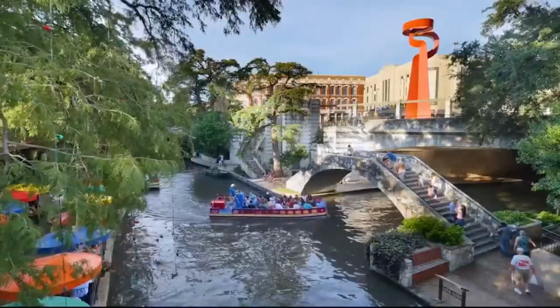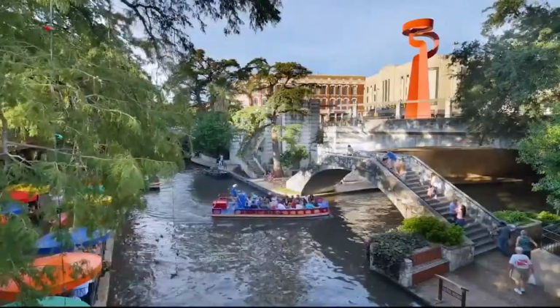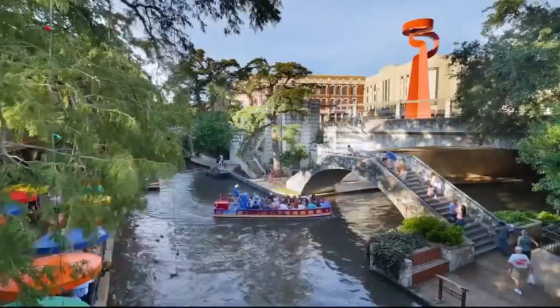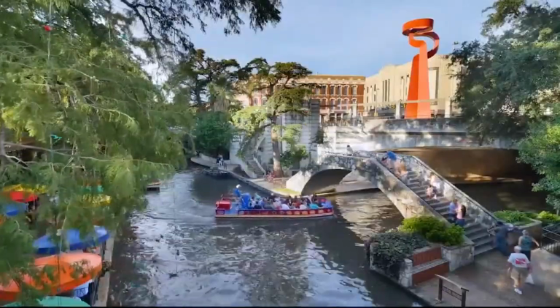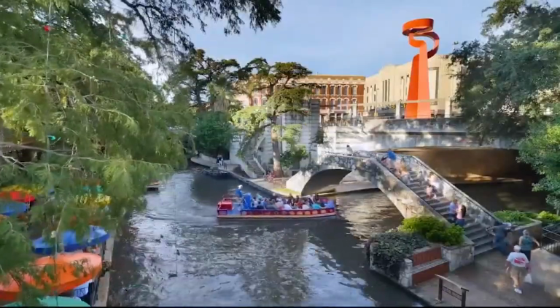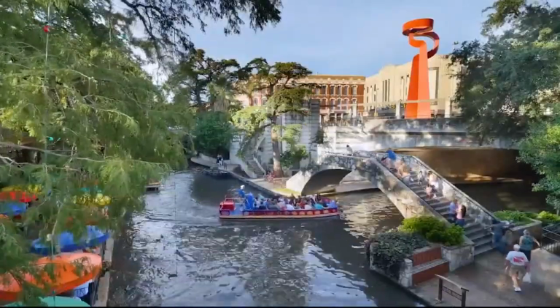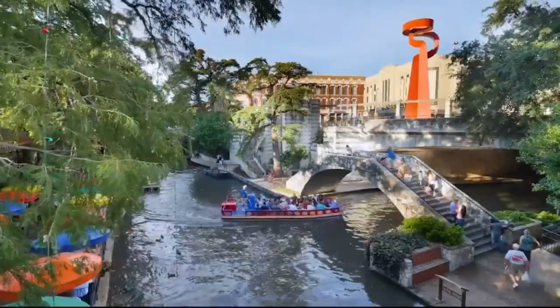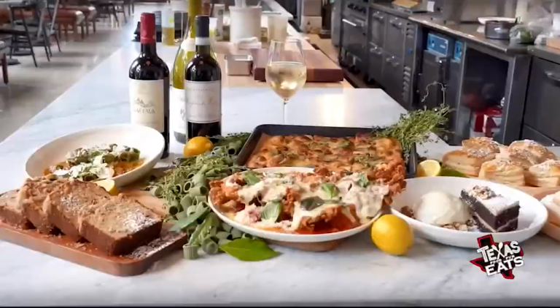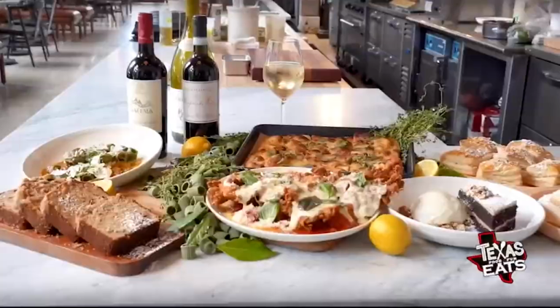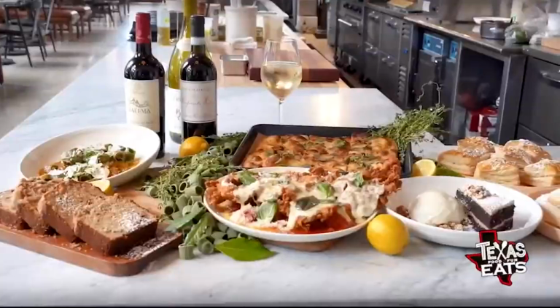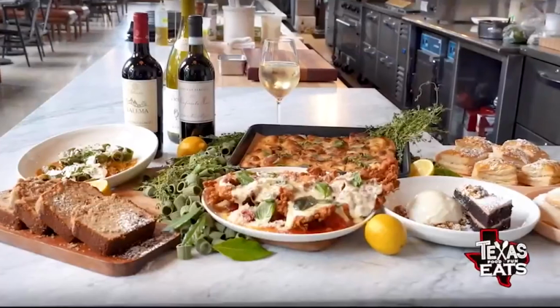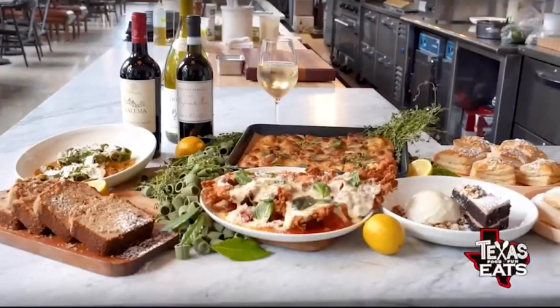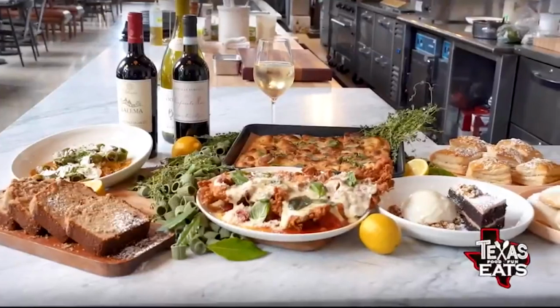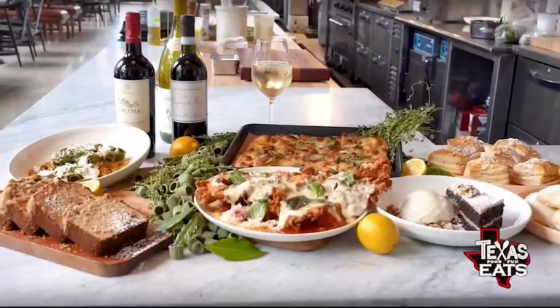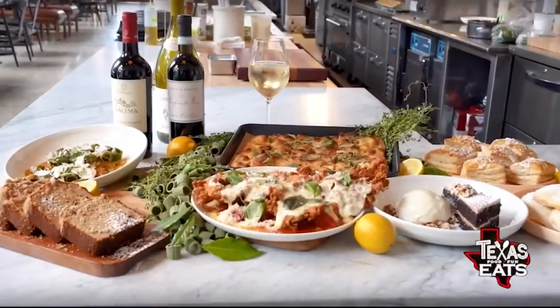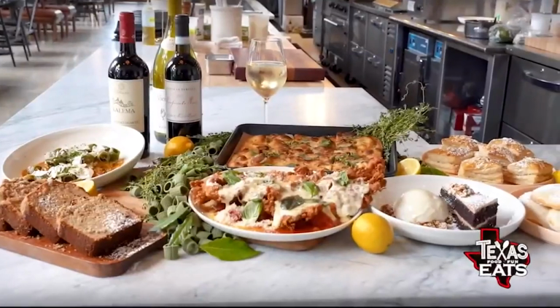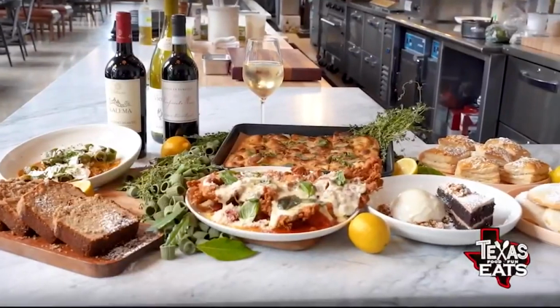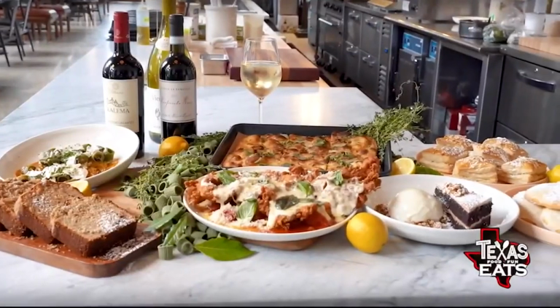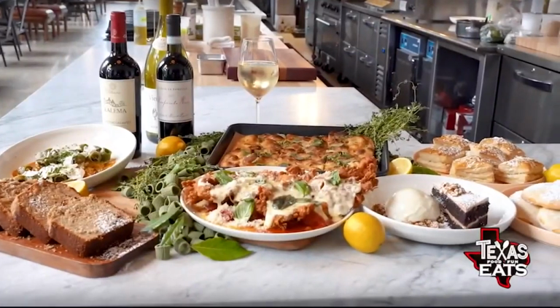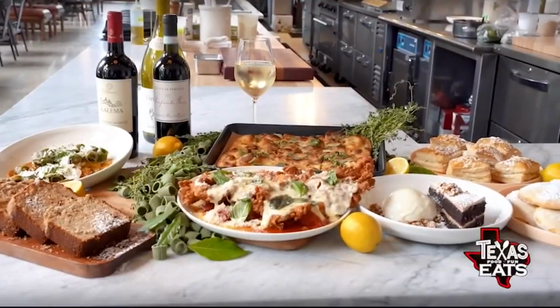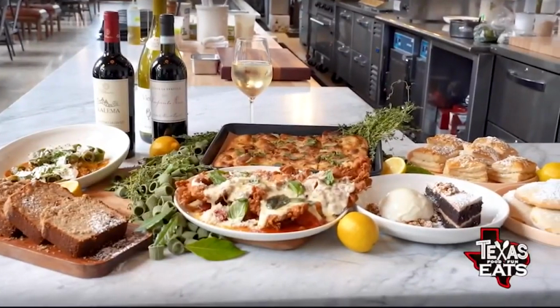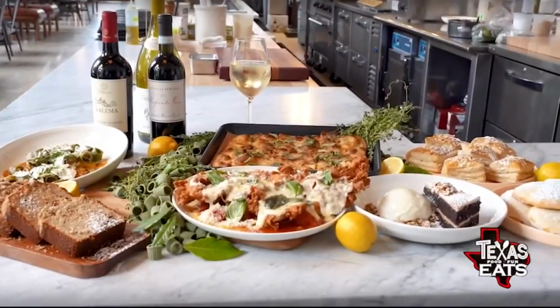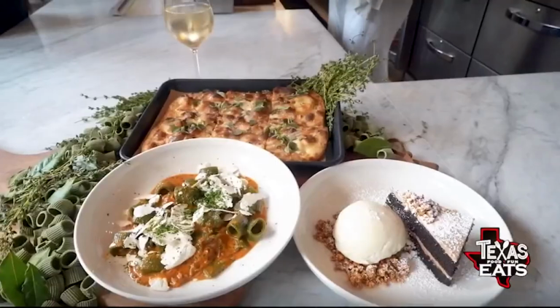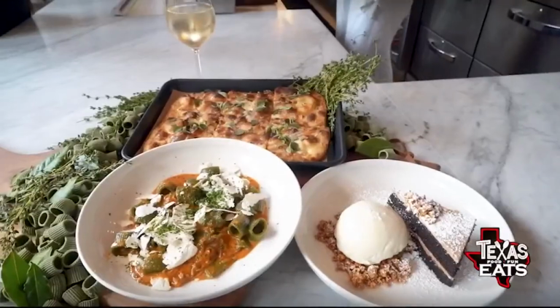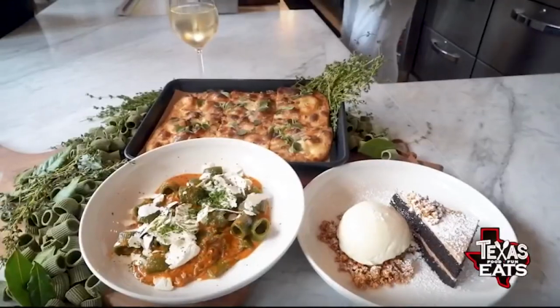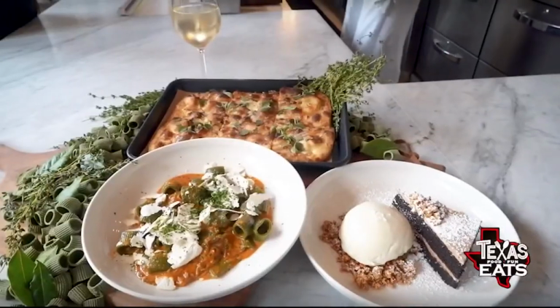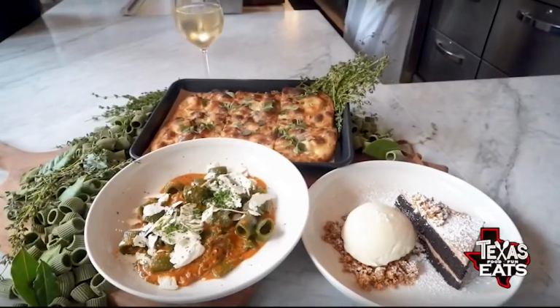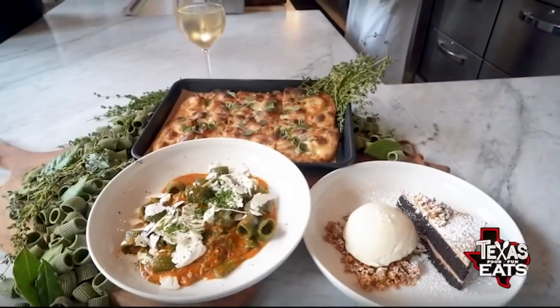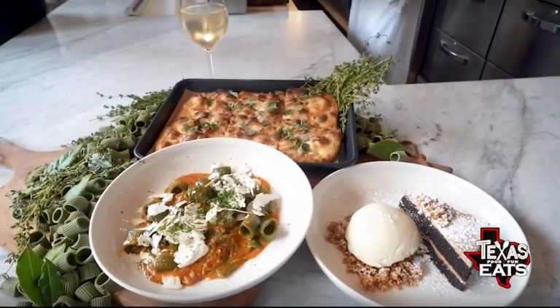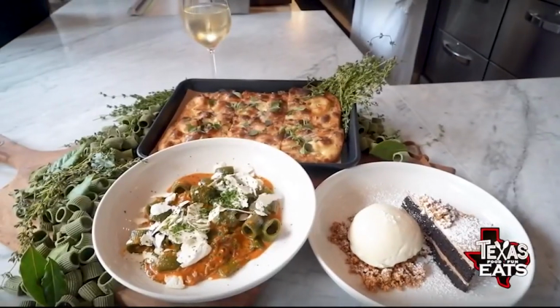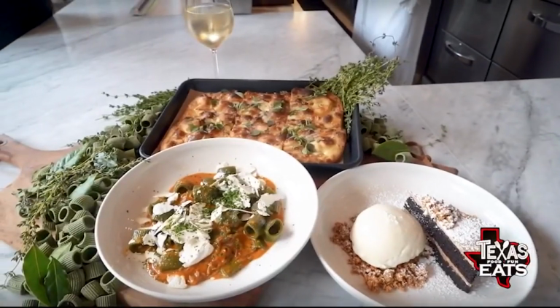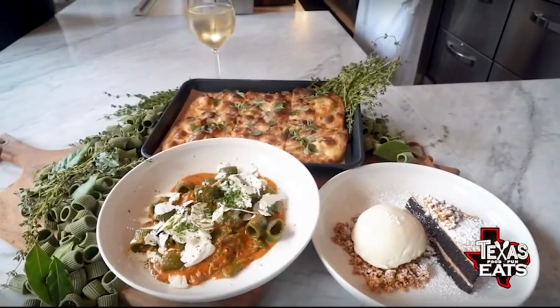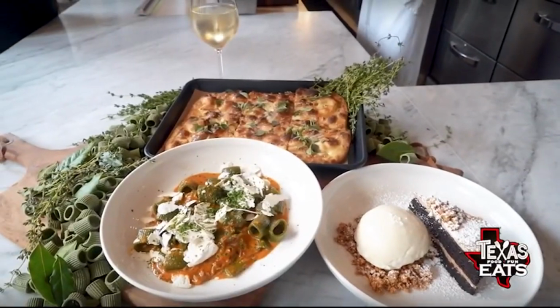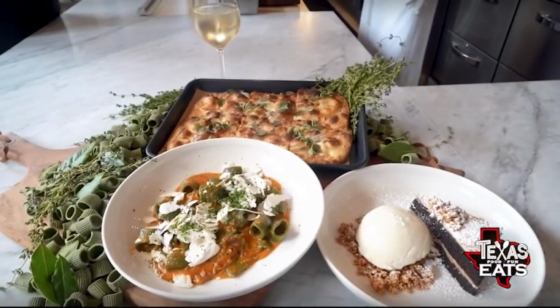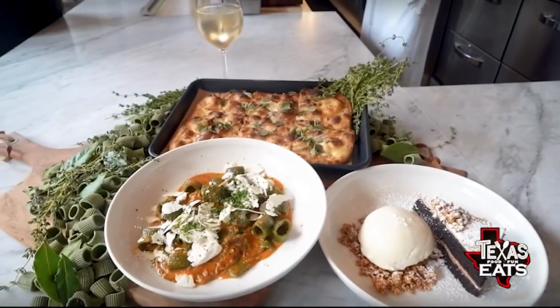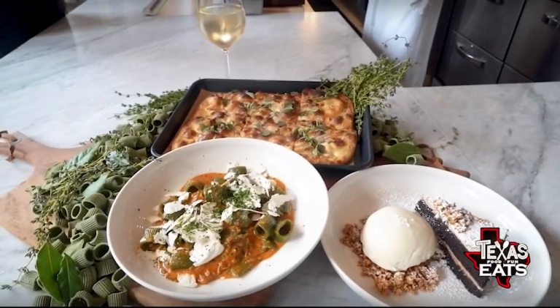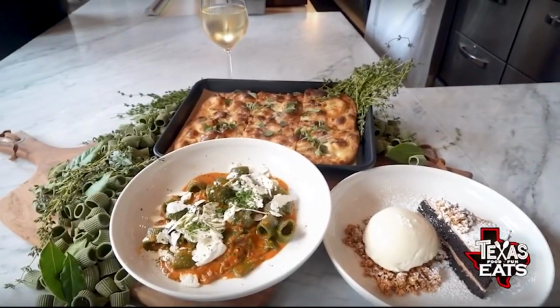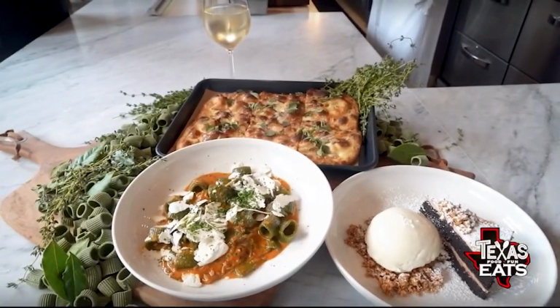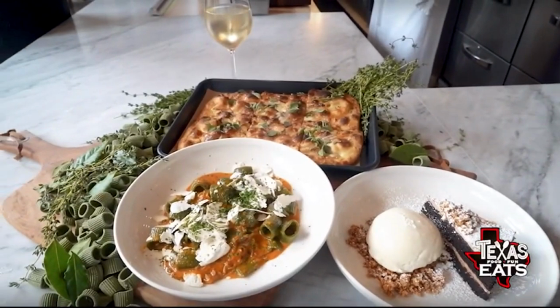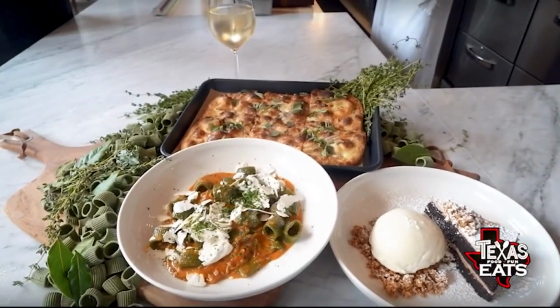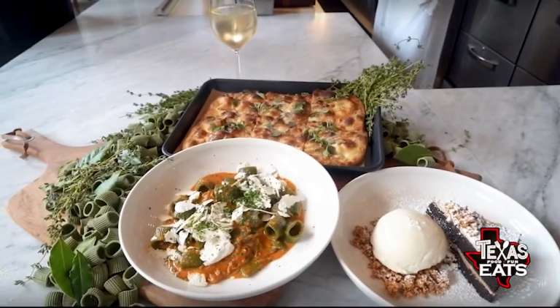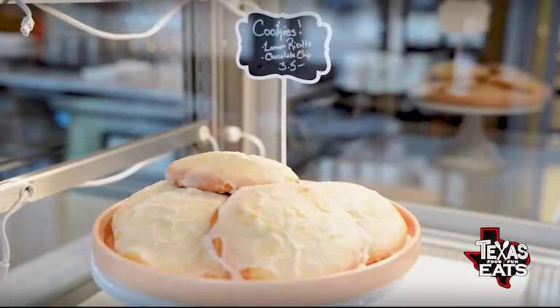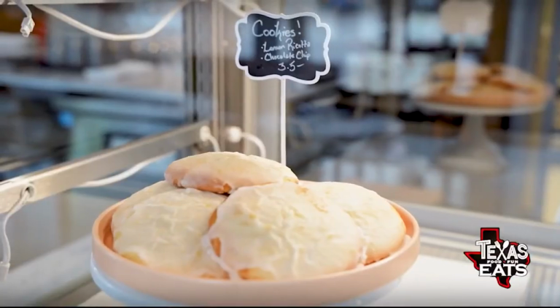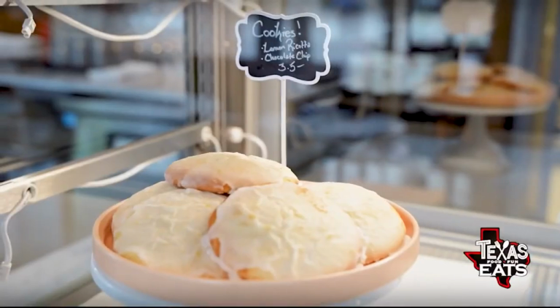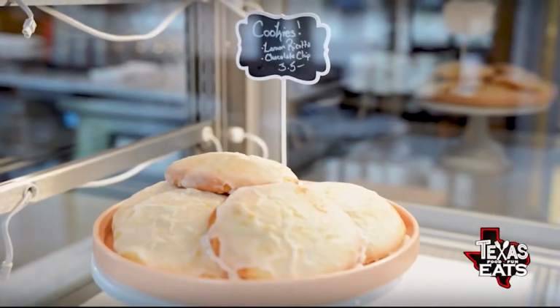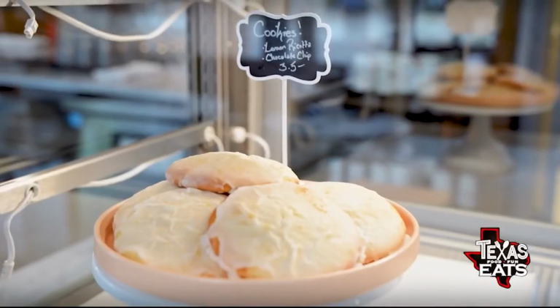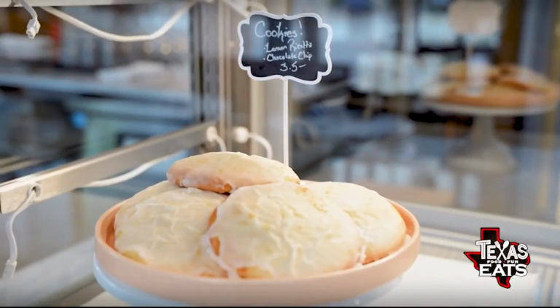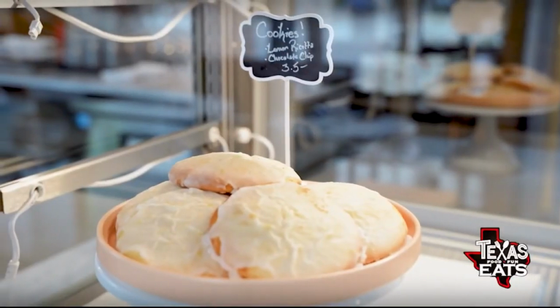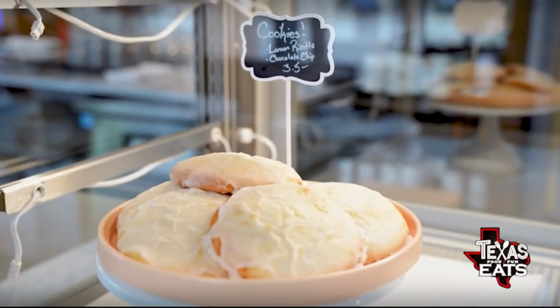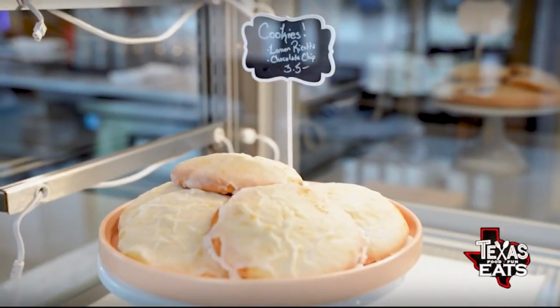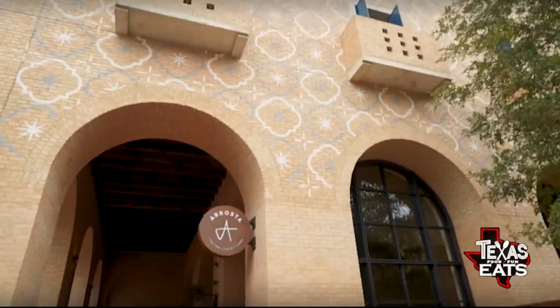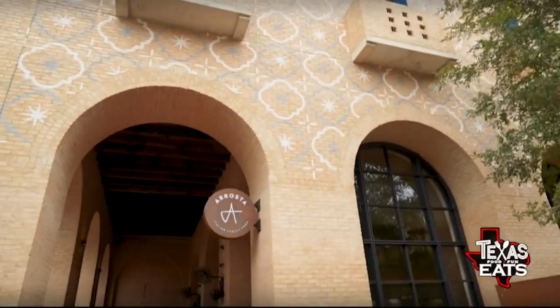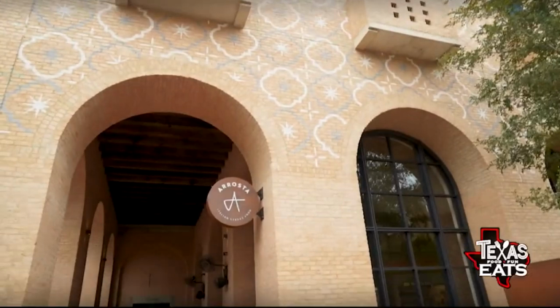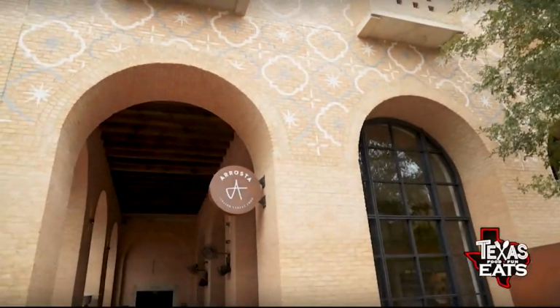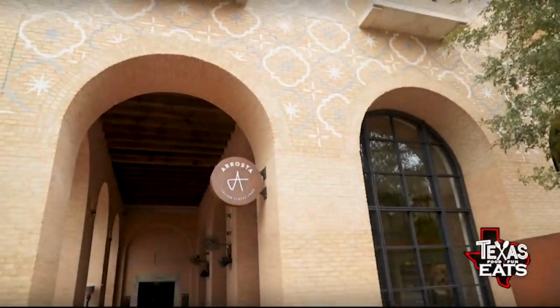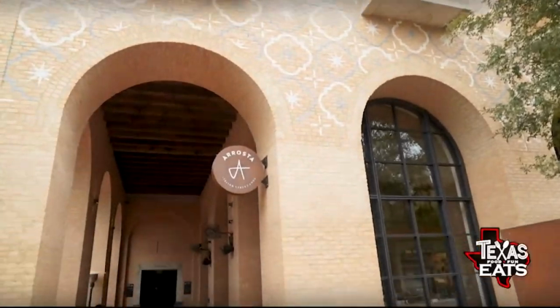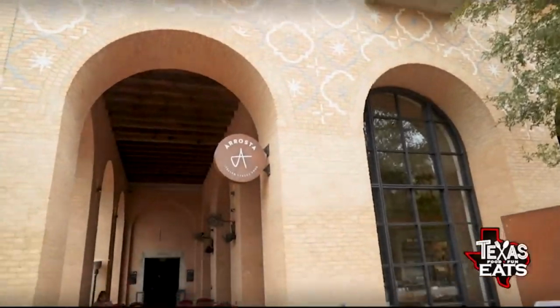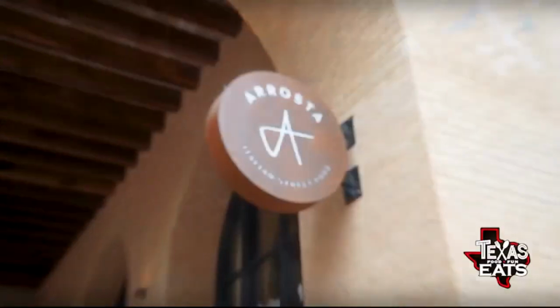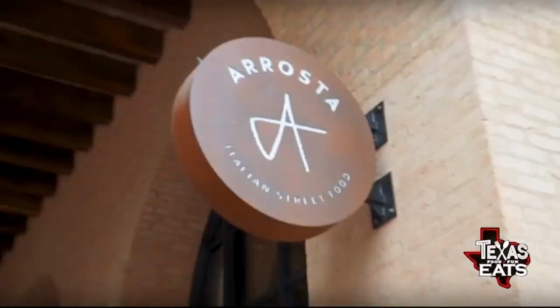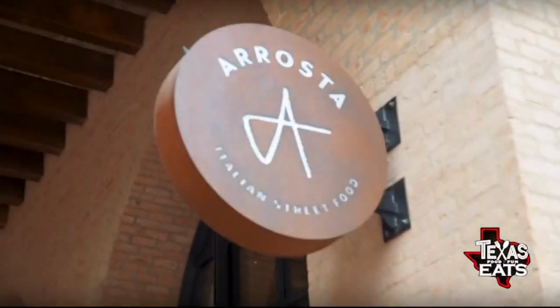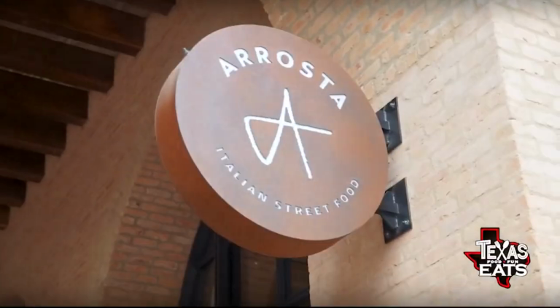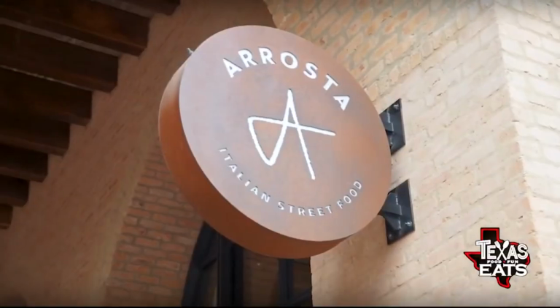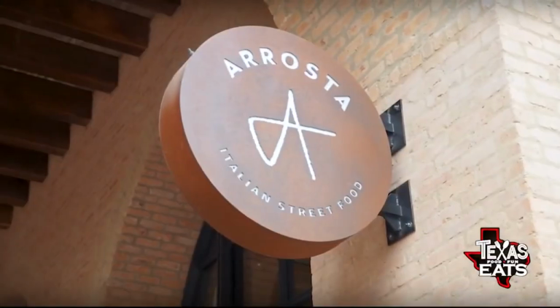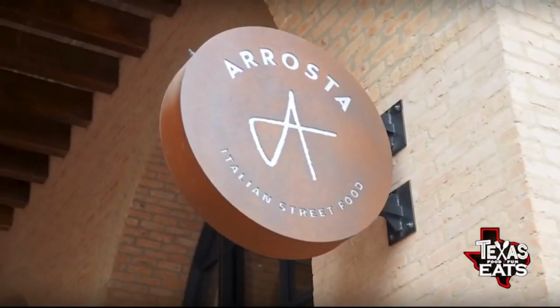Our first stop on today's foodie adventure is at the Pearl for some house-made pasta and gigantic chicken parmesan. Let's go inside Roaster.